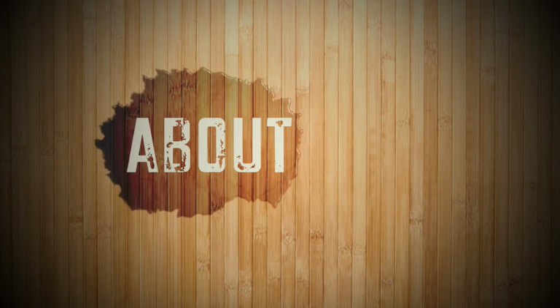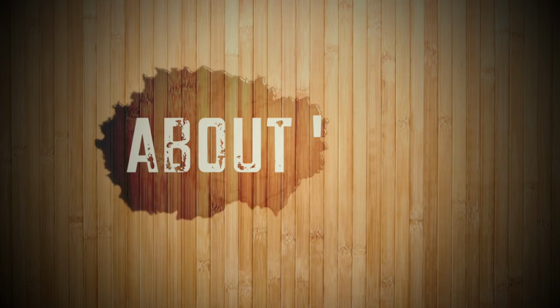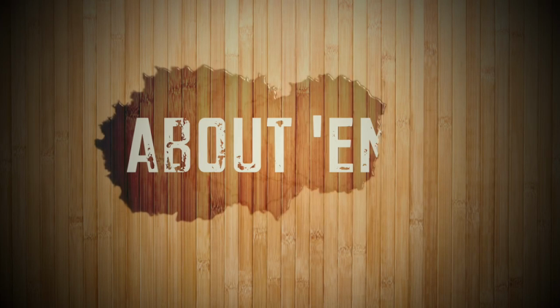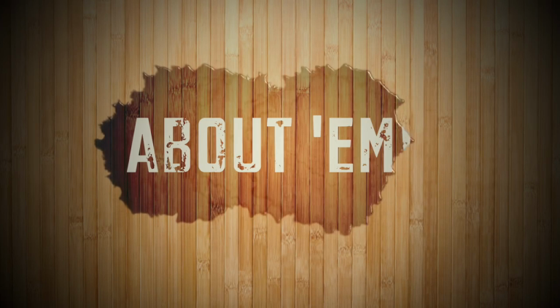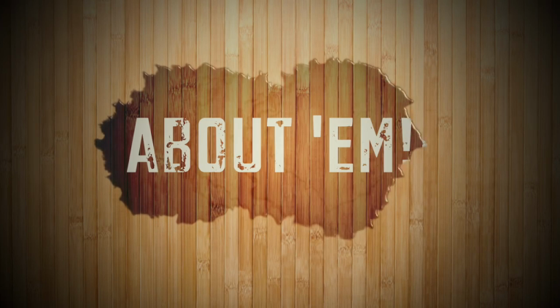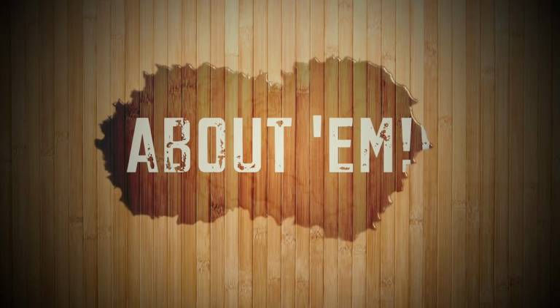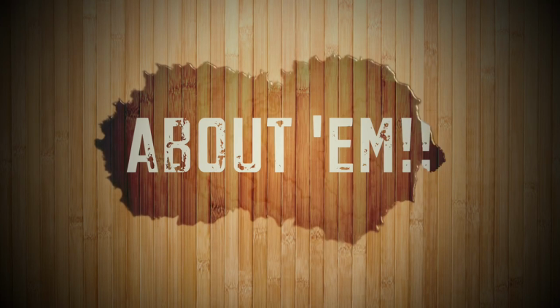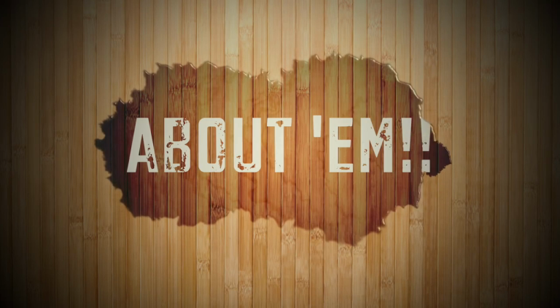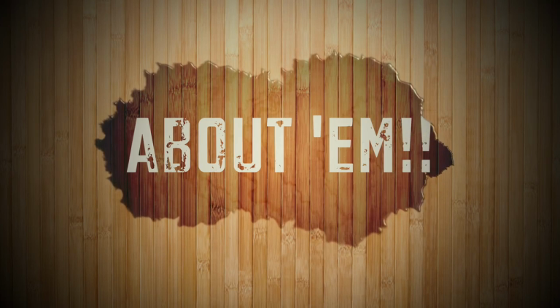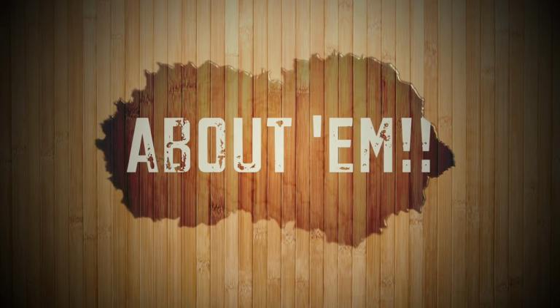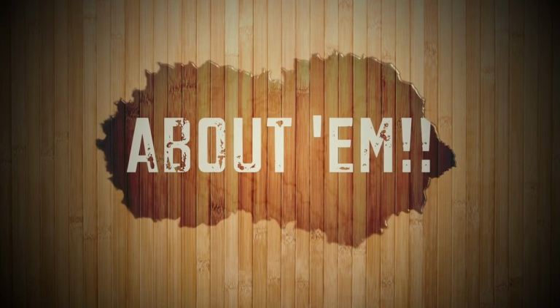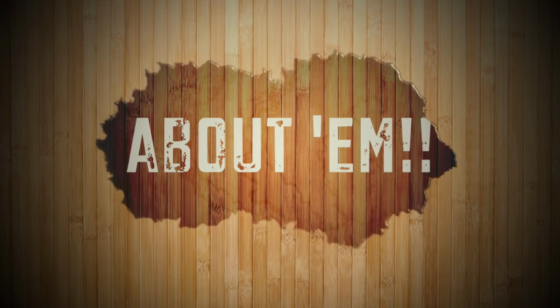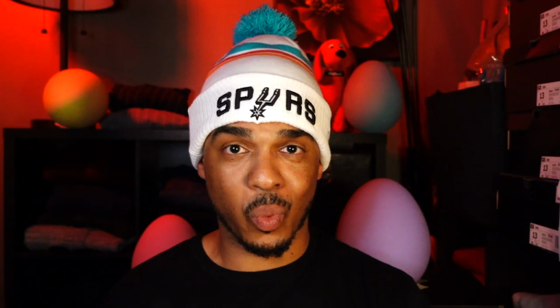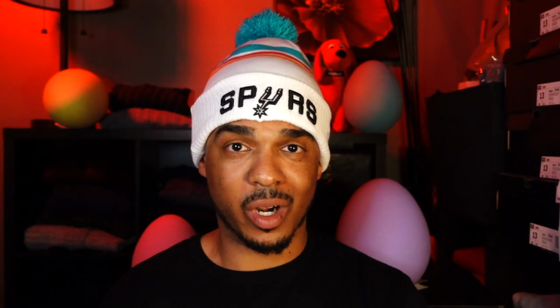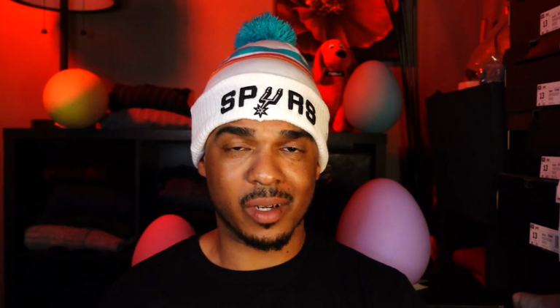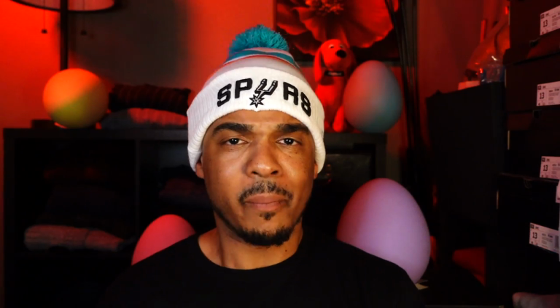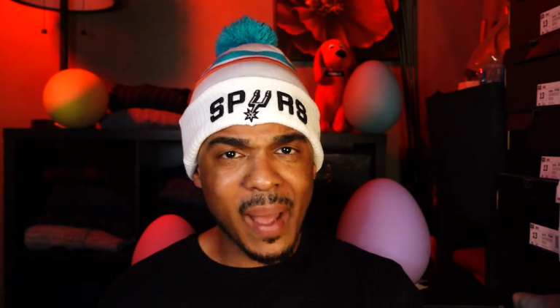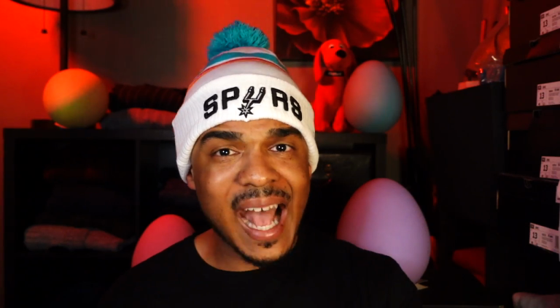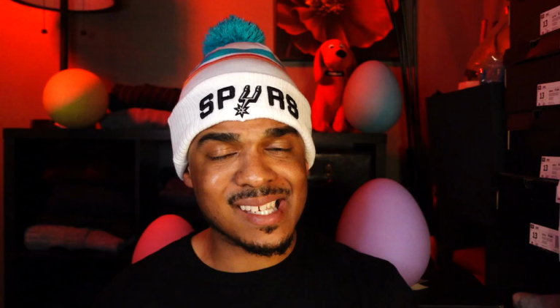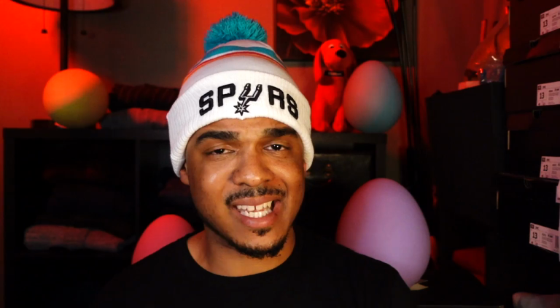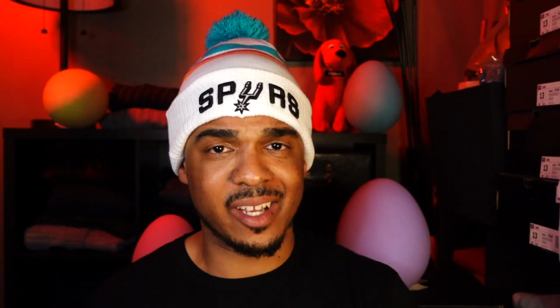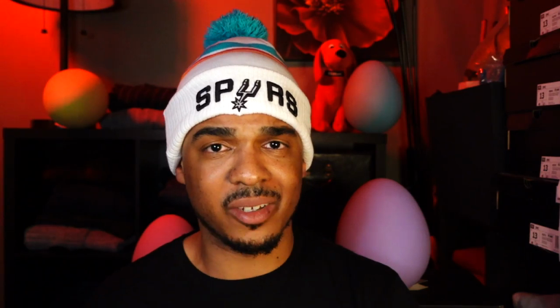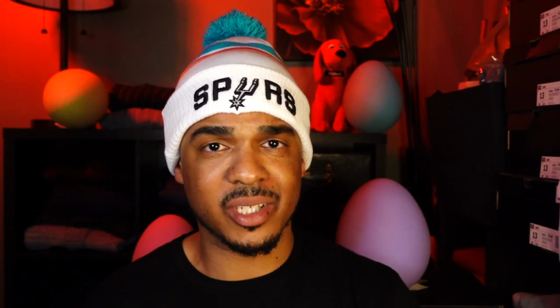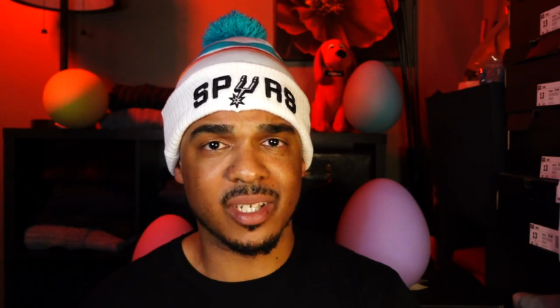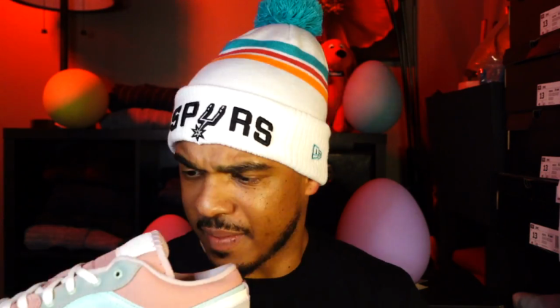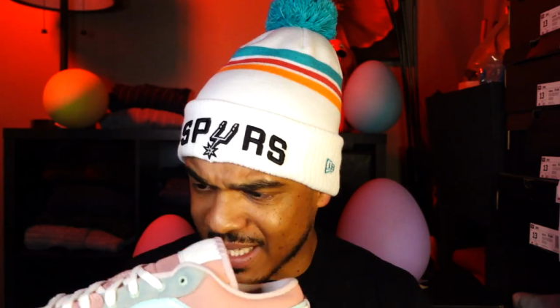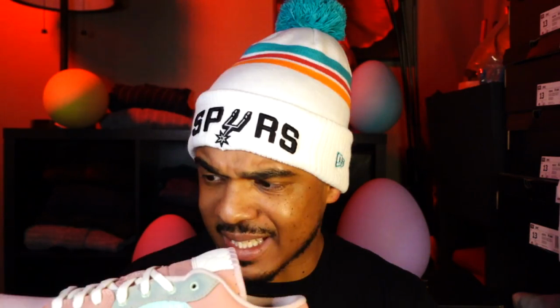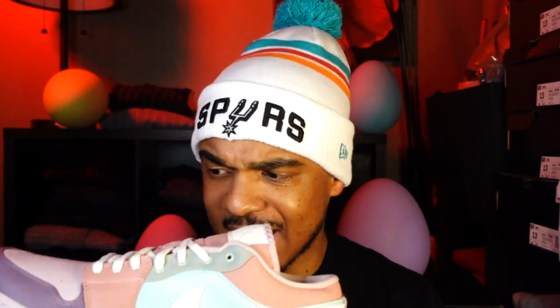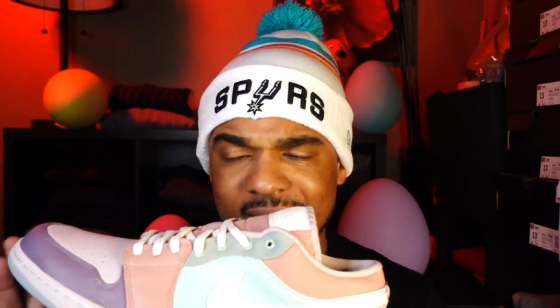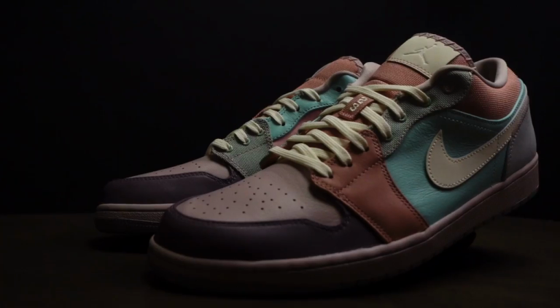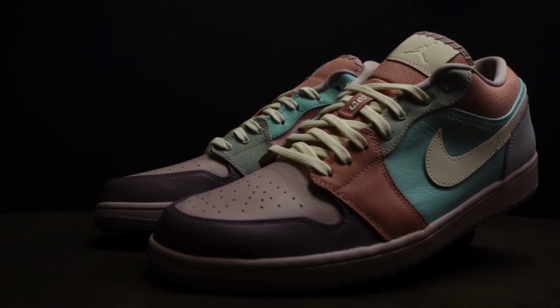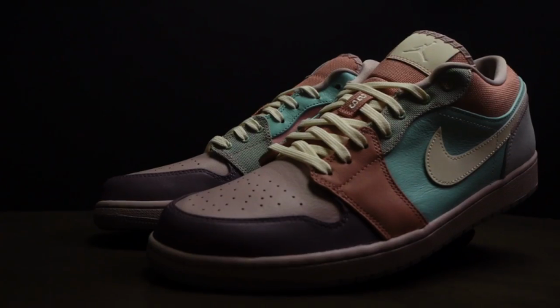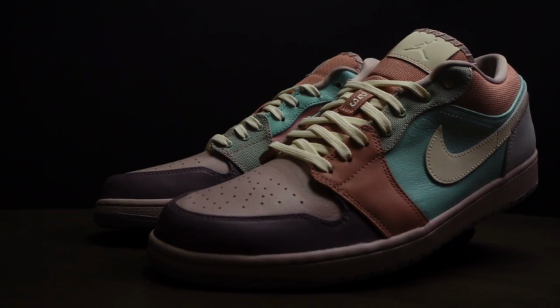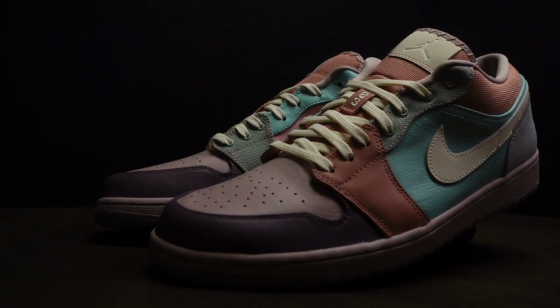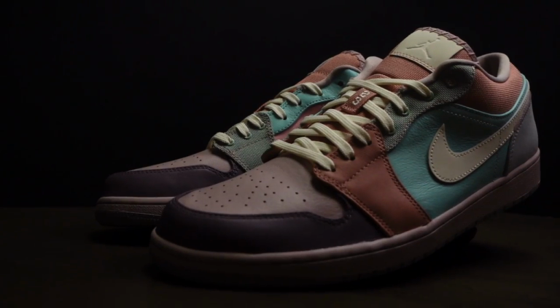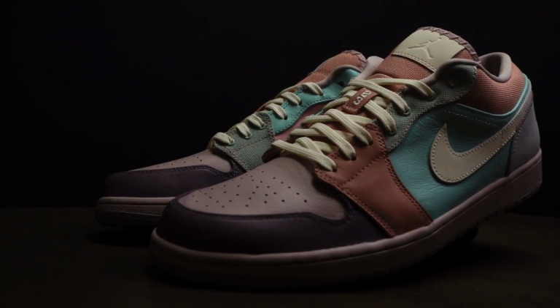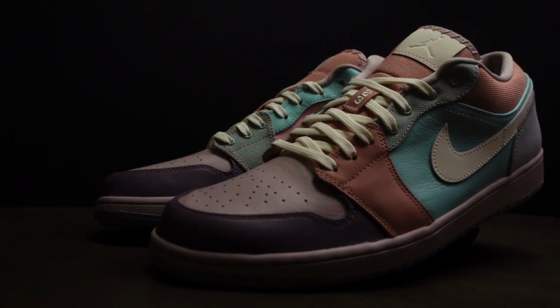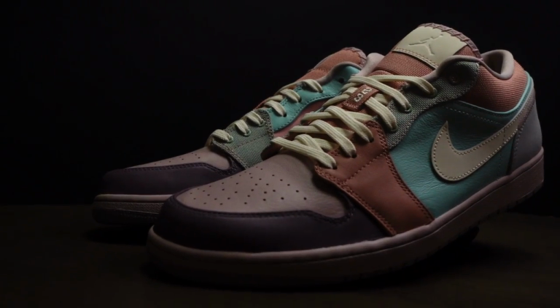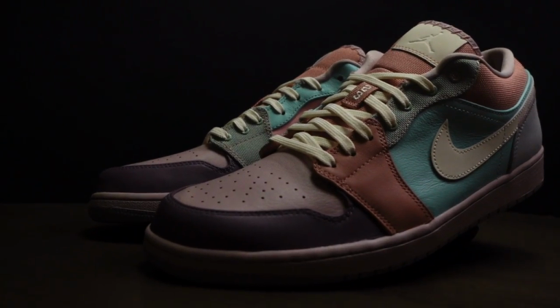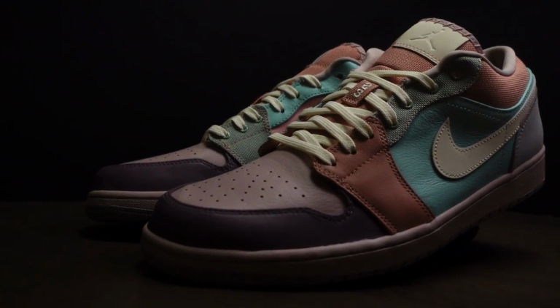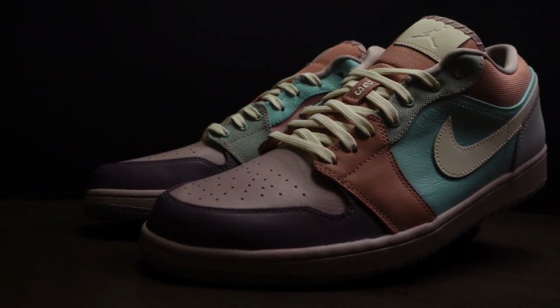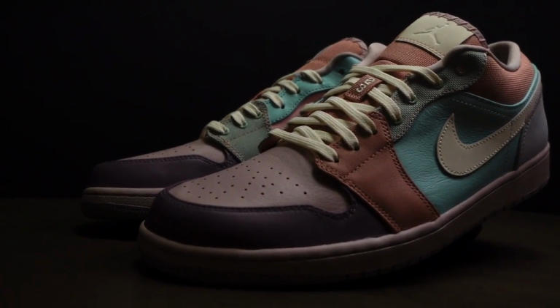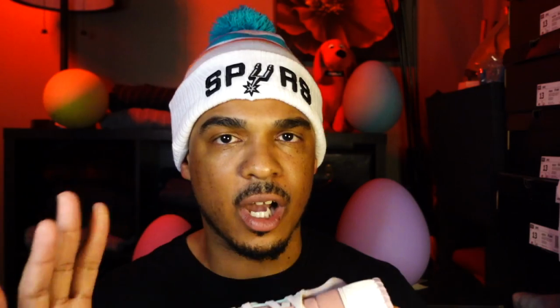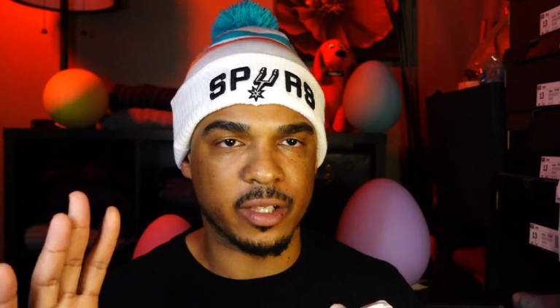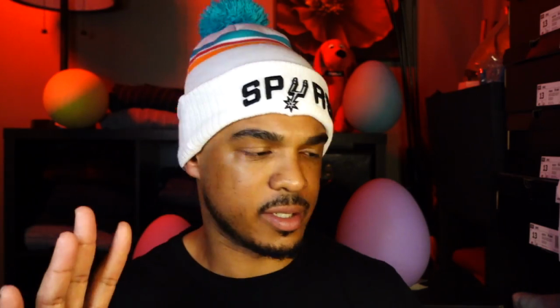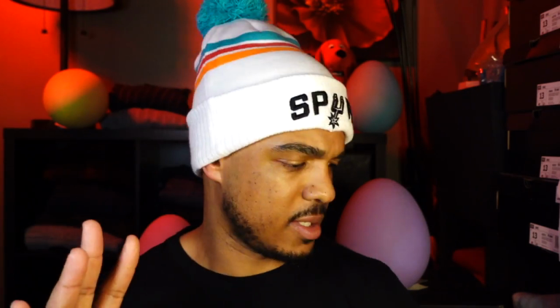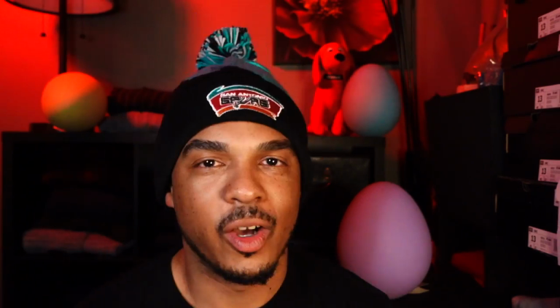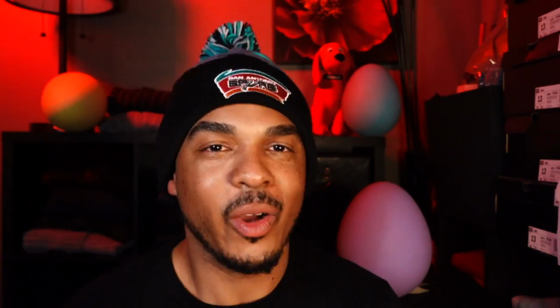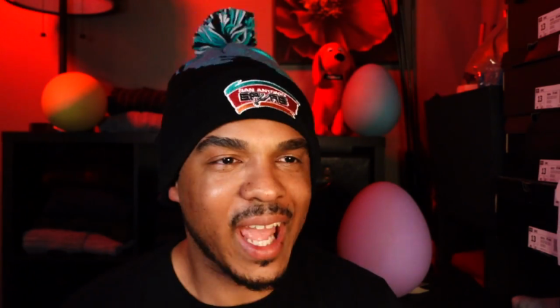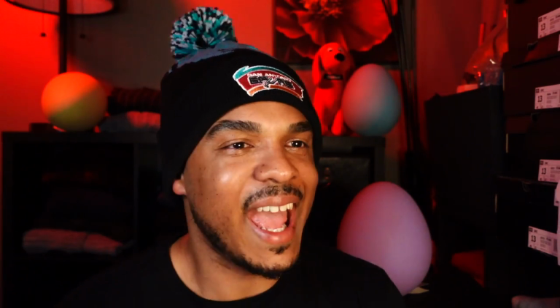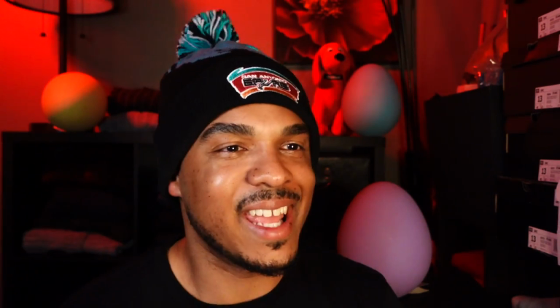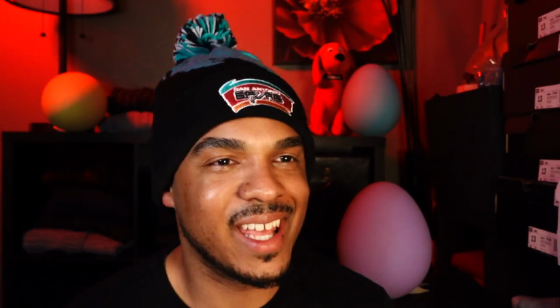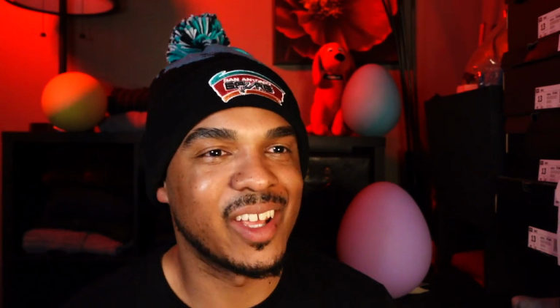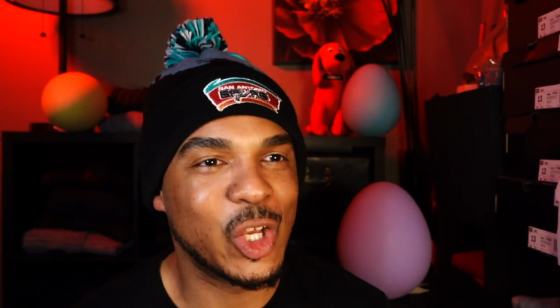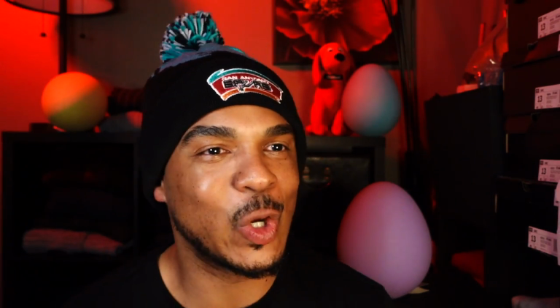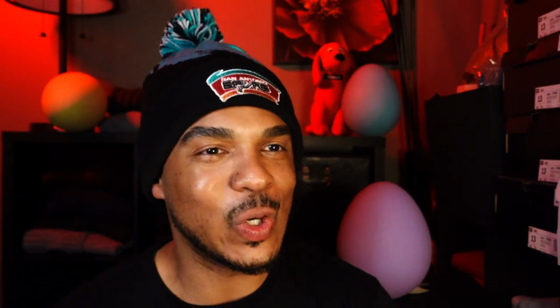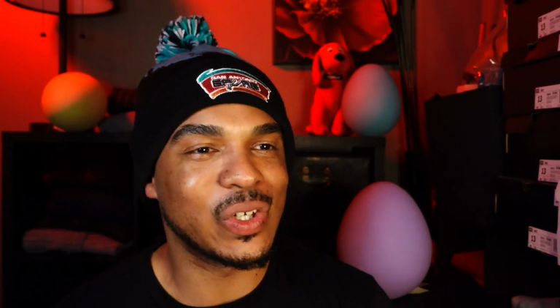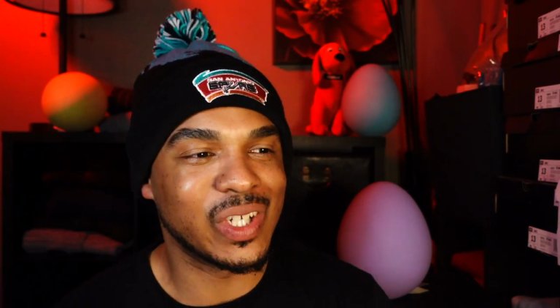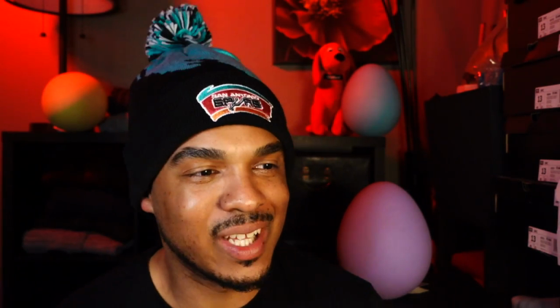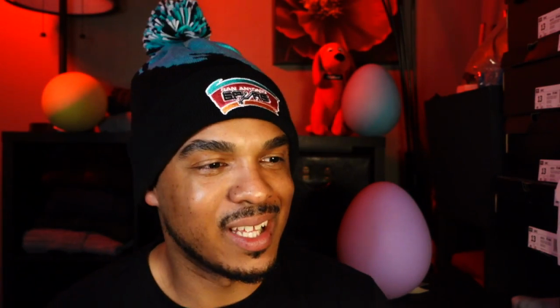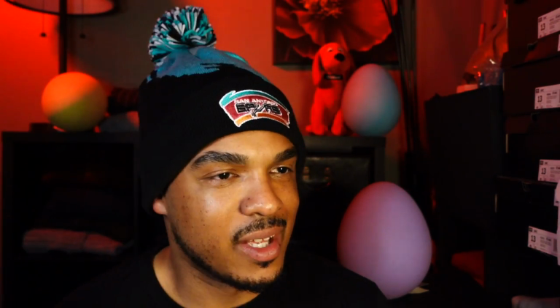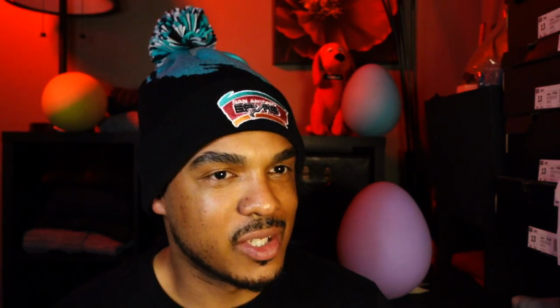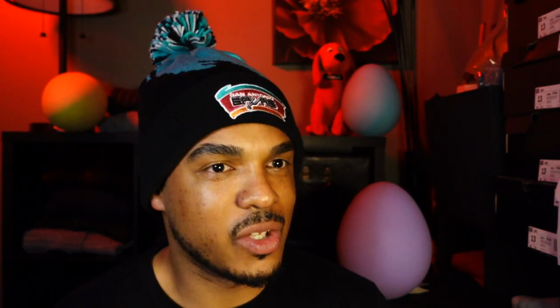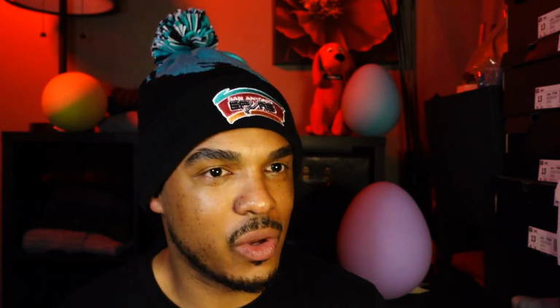Pastels. That's the word — pastels. This is the shoe of pastel colors. Okay, cool.